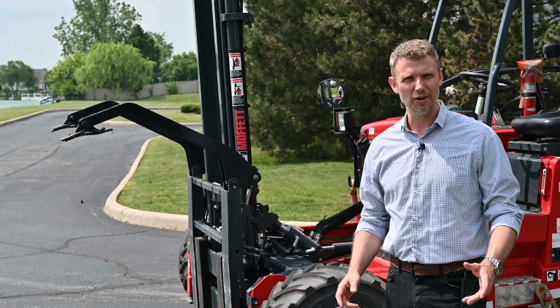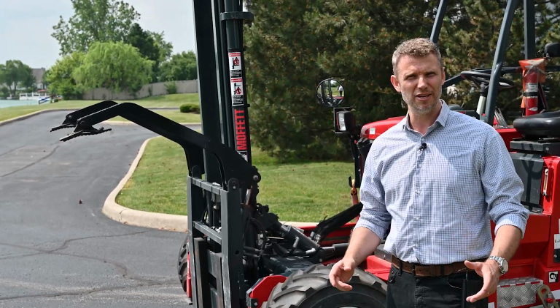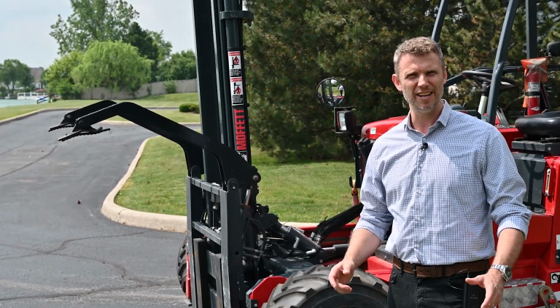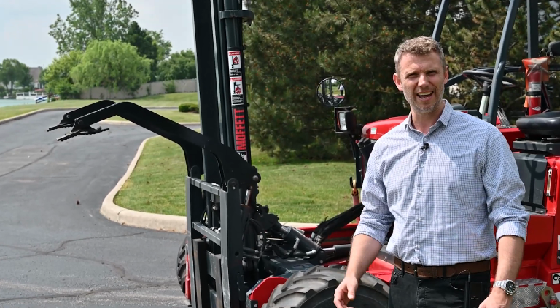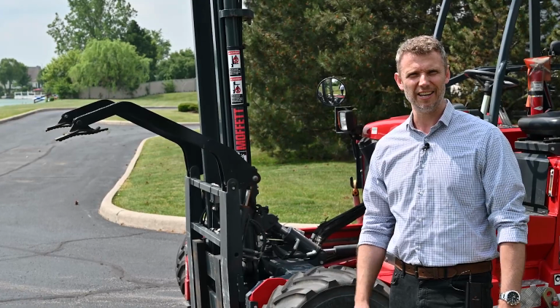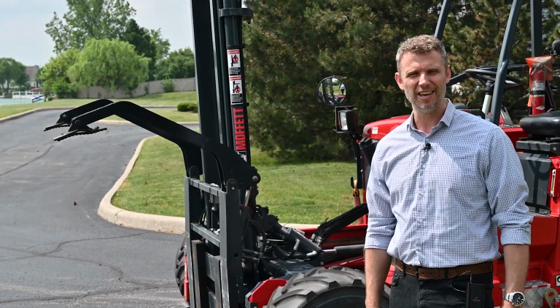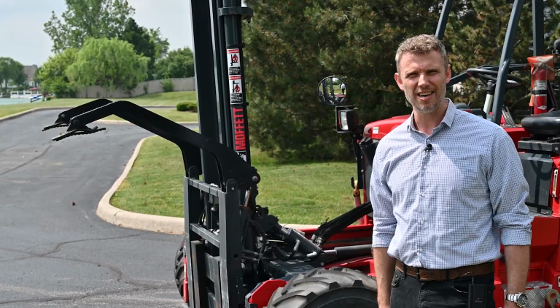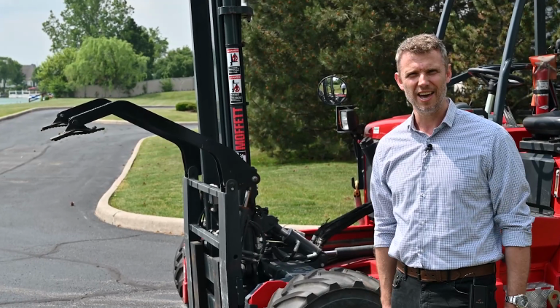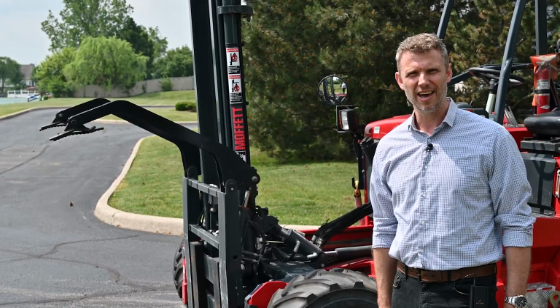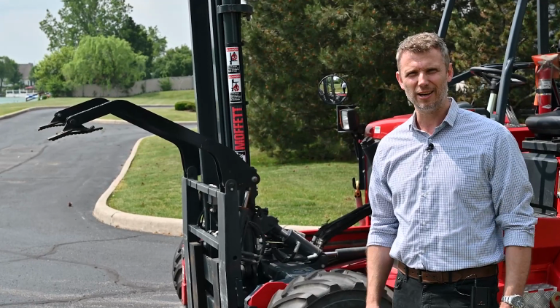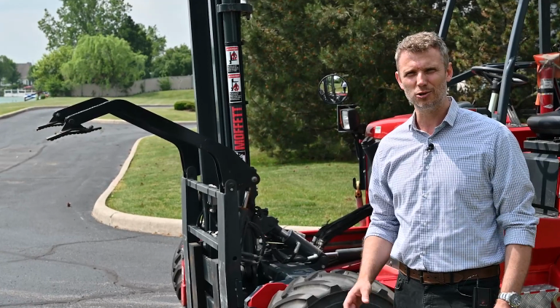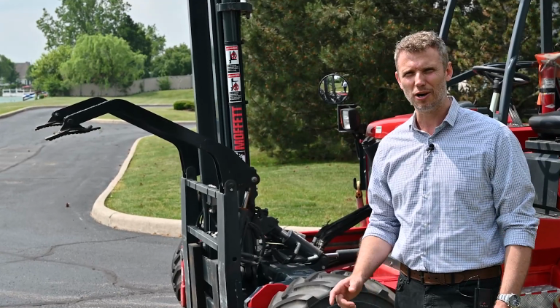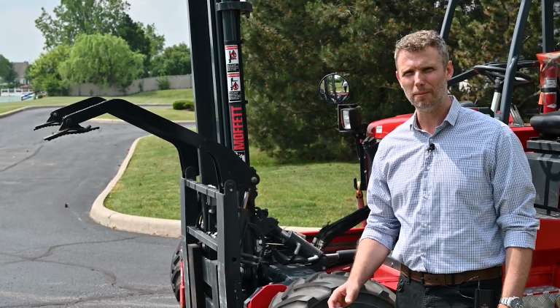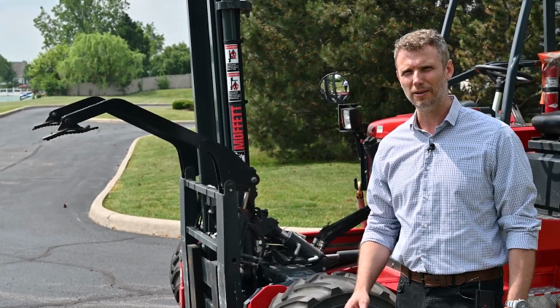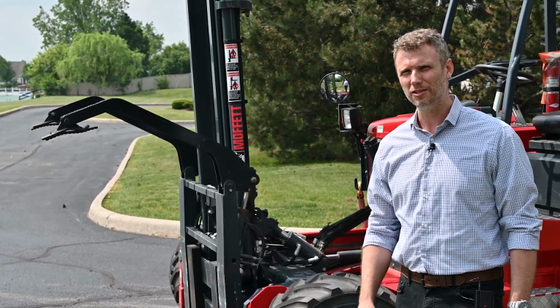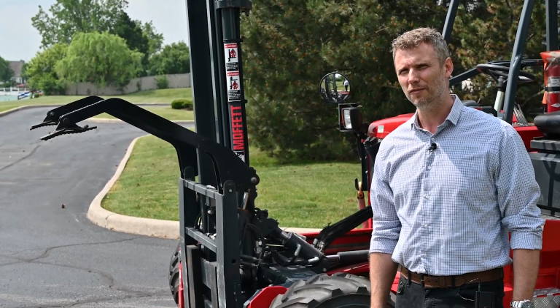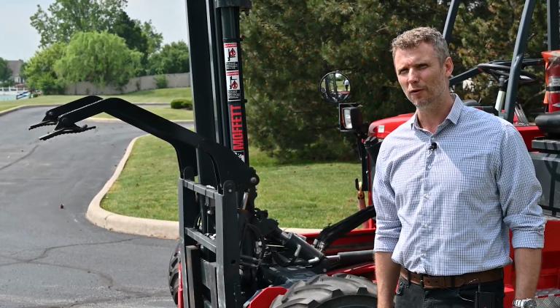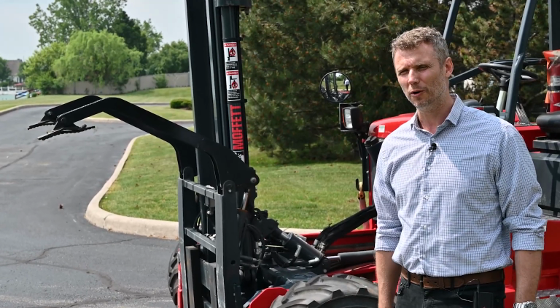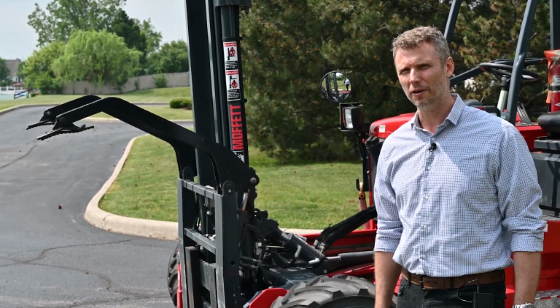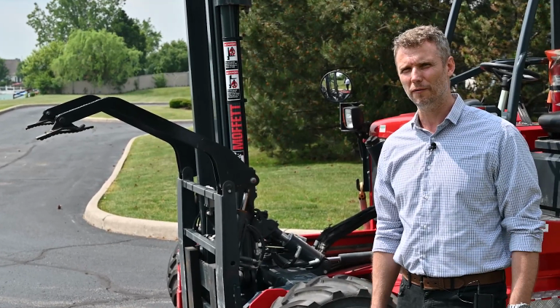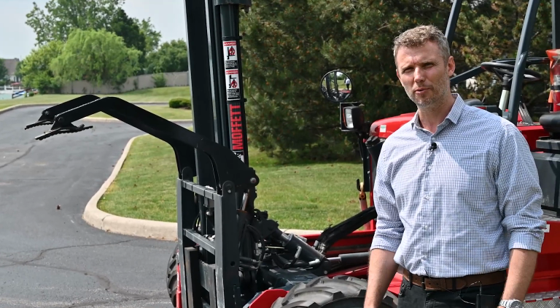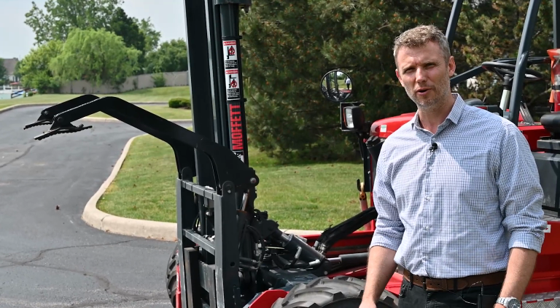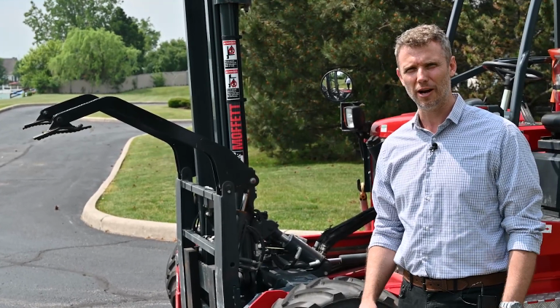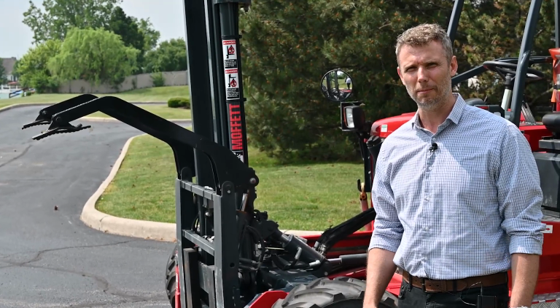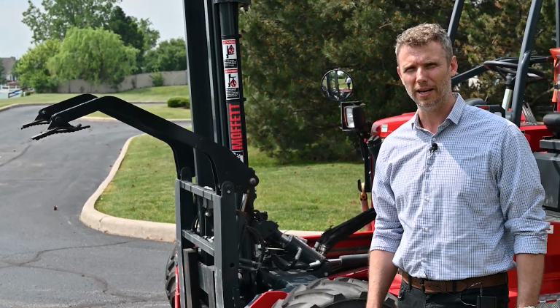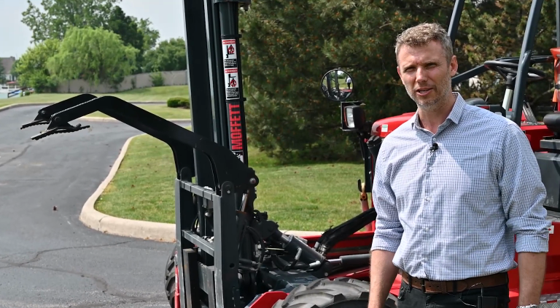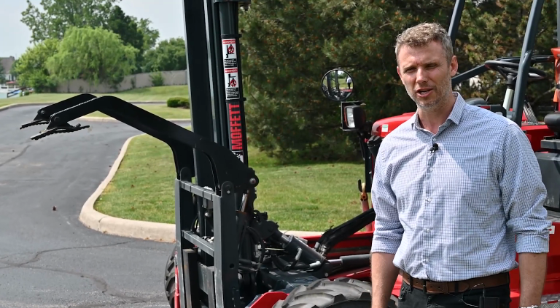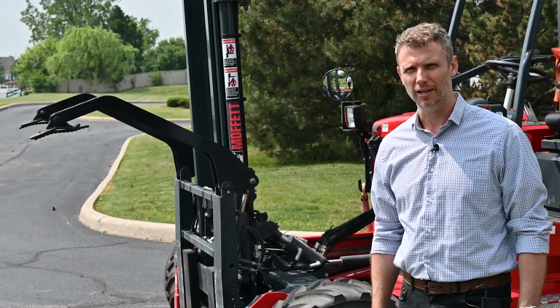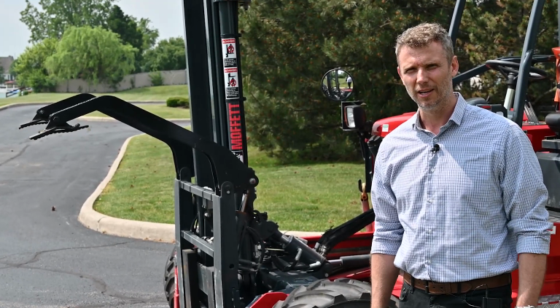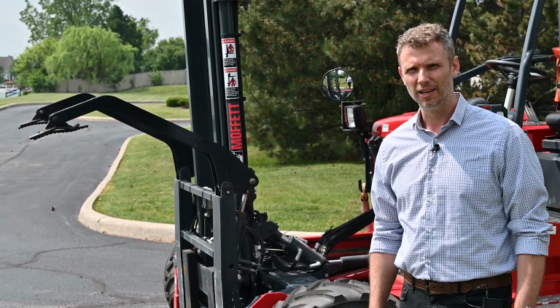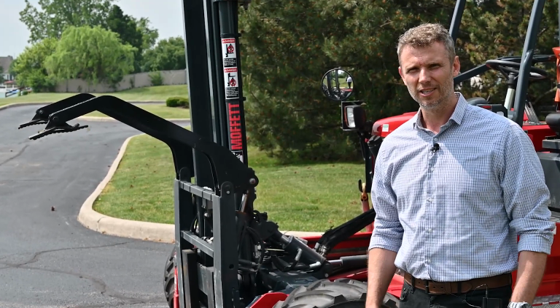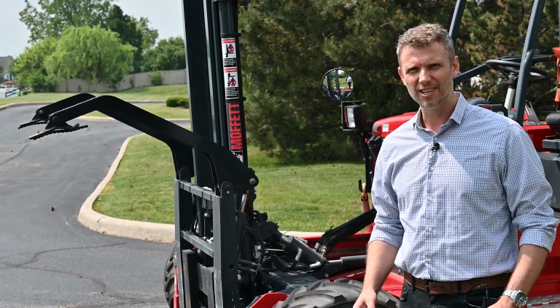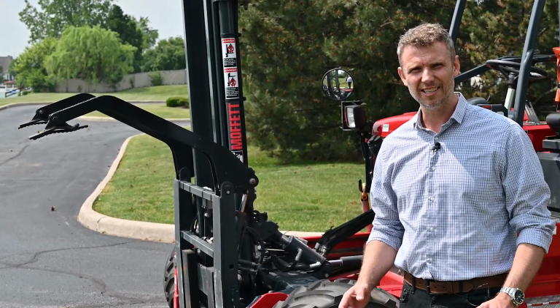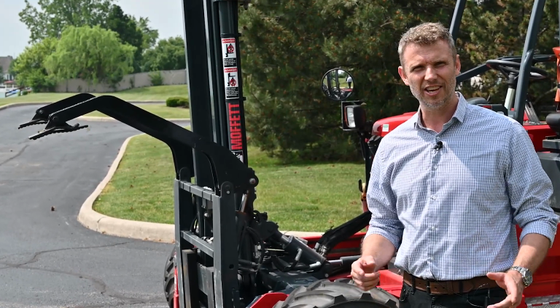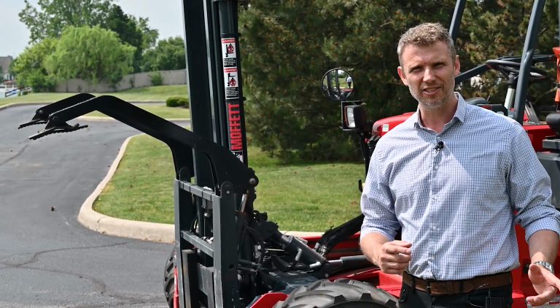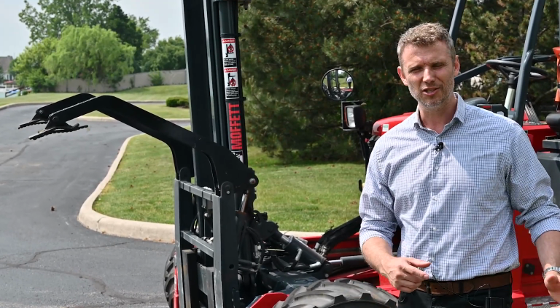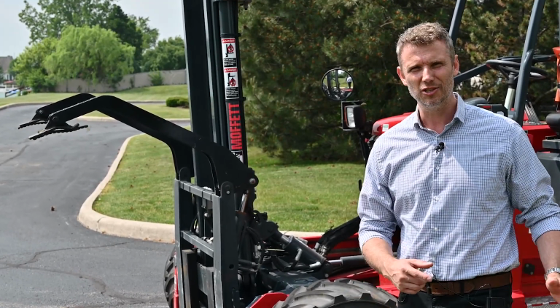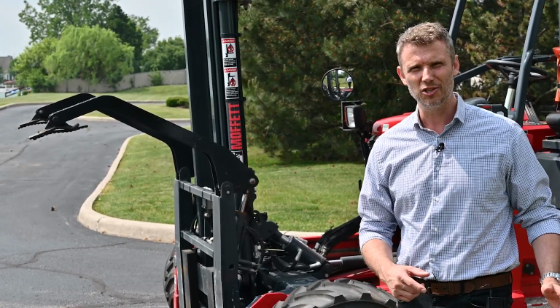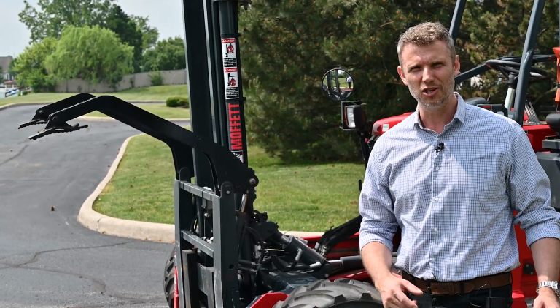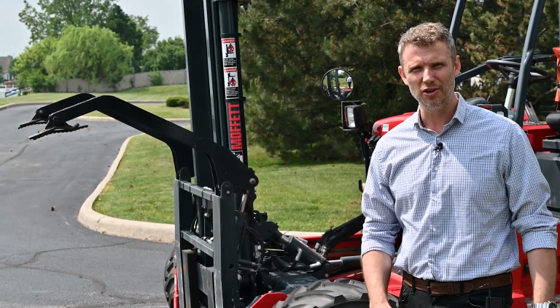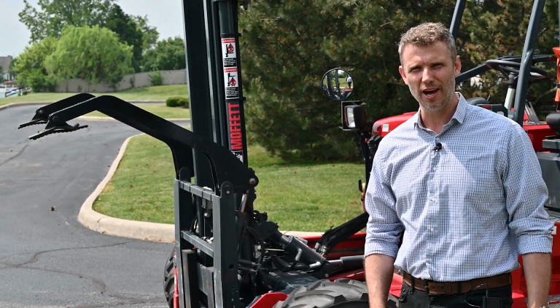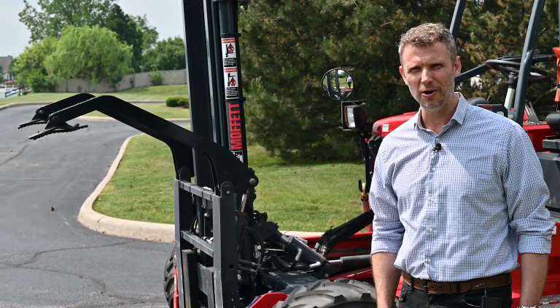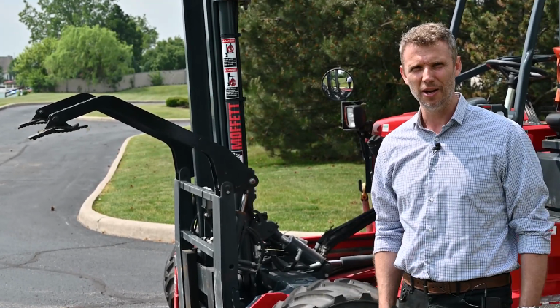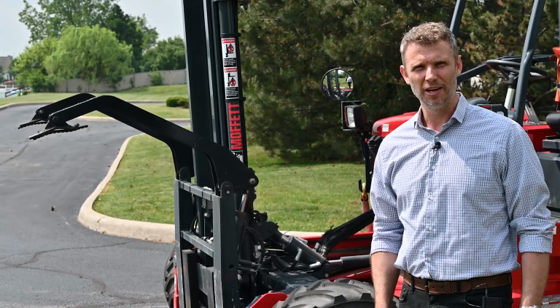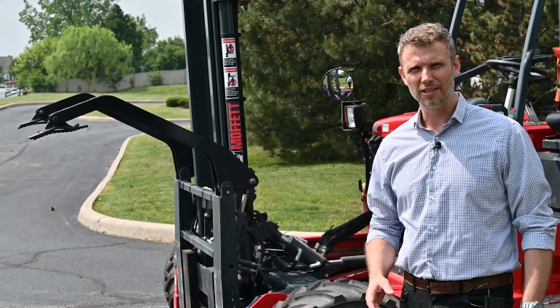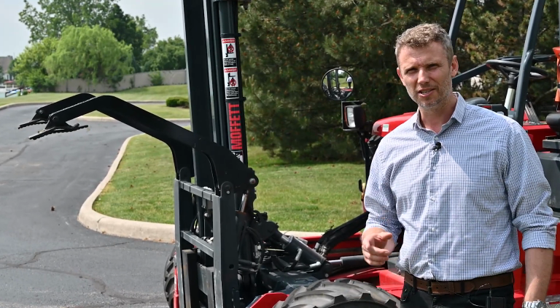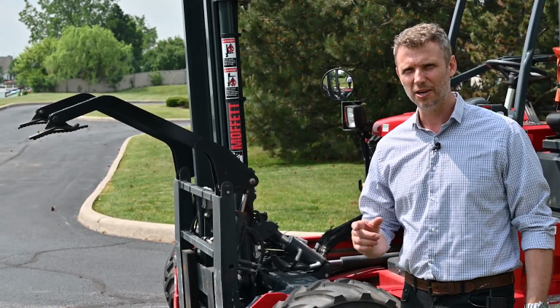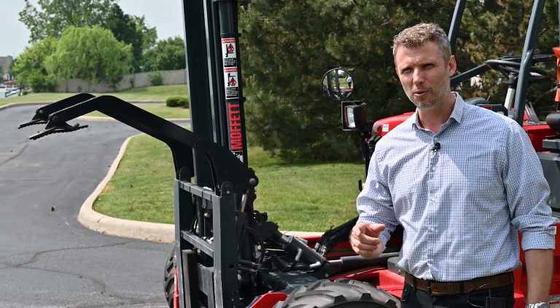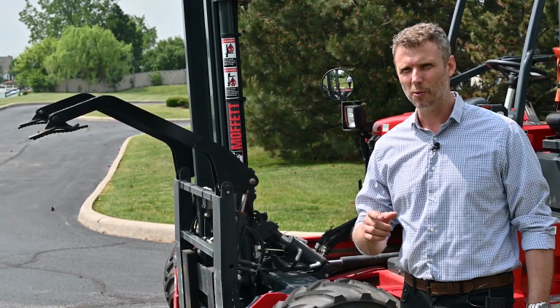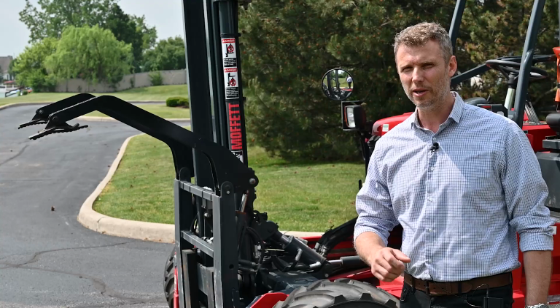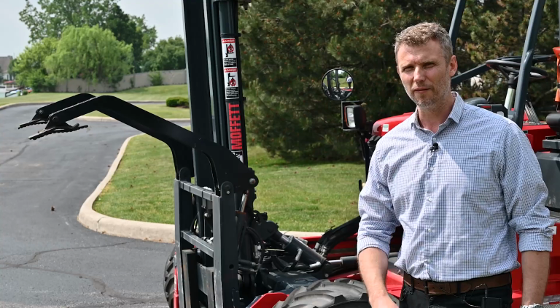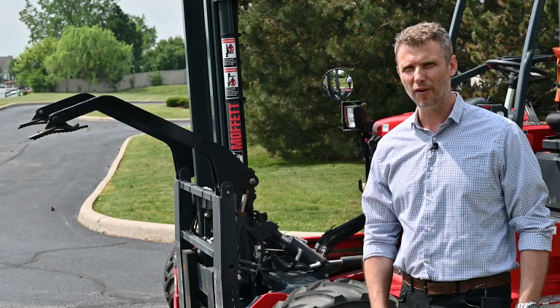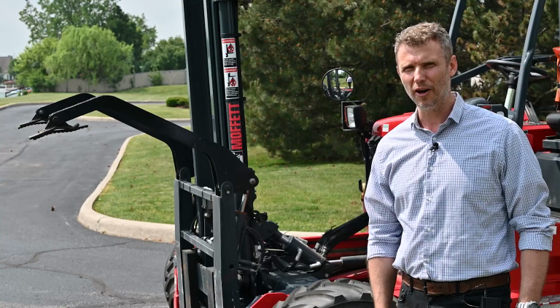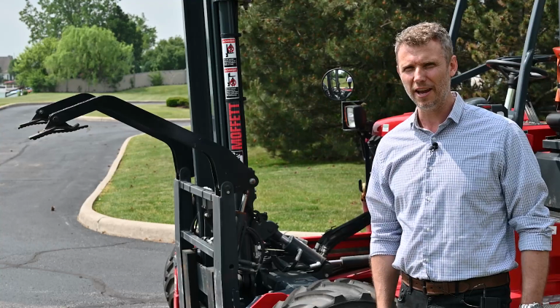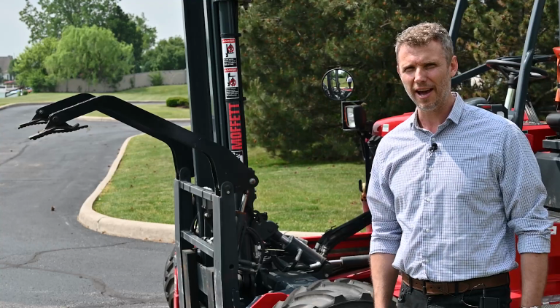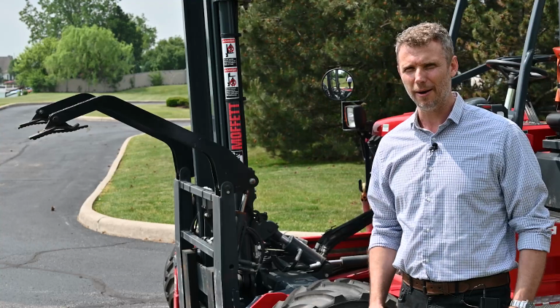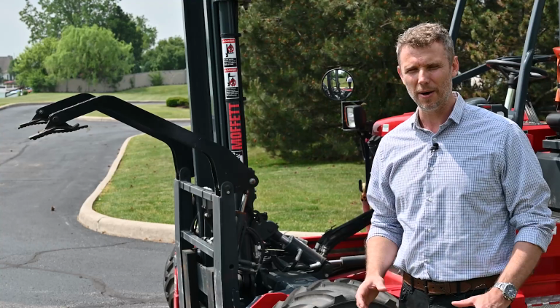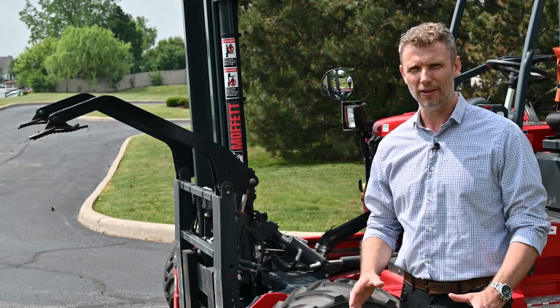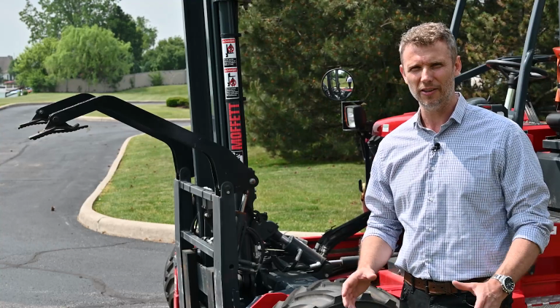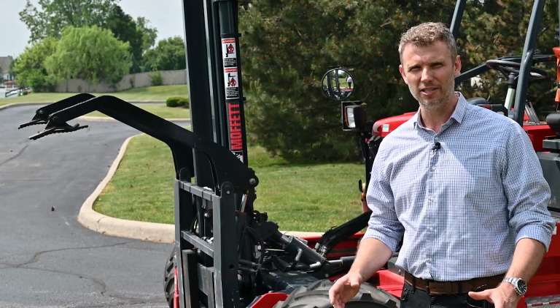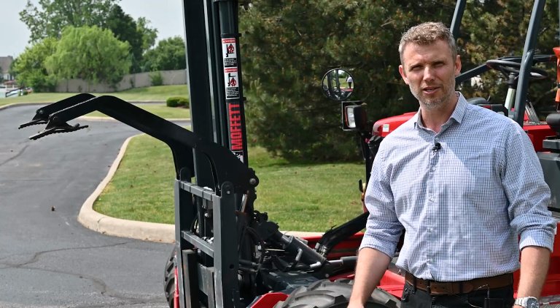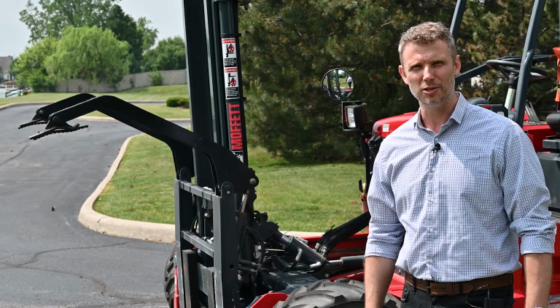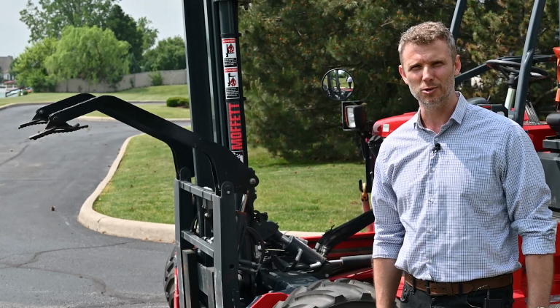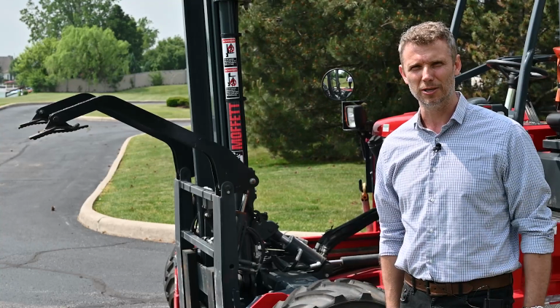Tony Danachy, our truck mounted forklift product manager. Let's get to the studio and see what we can find out about this industry.